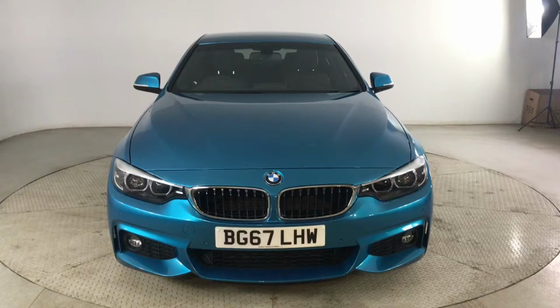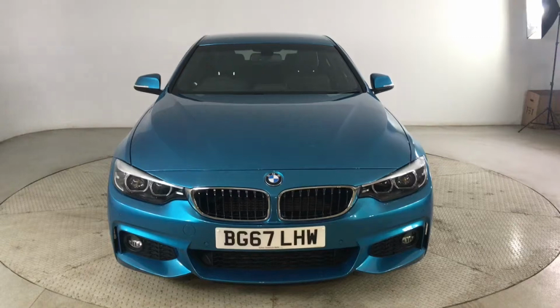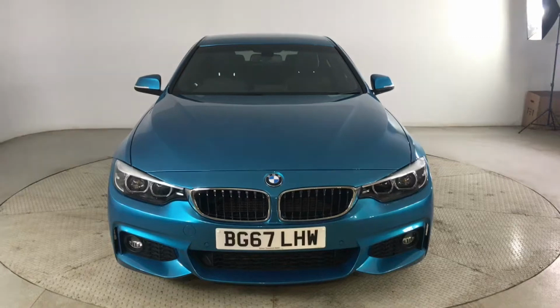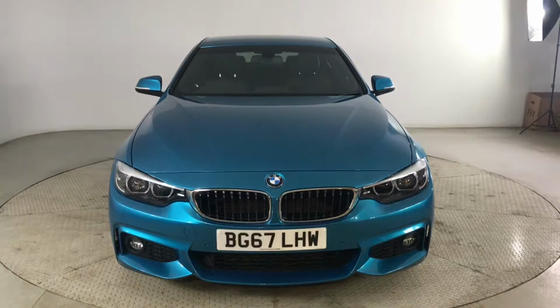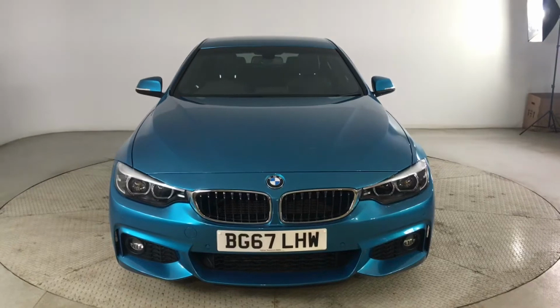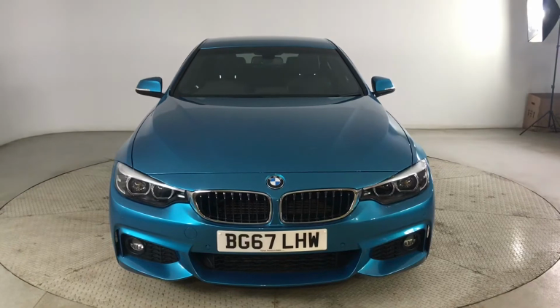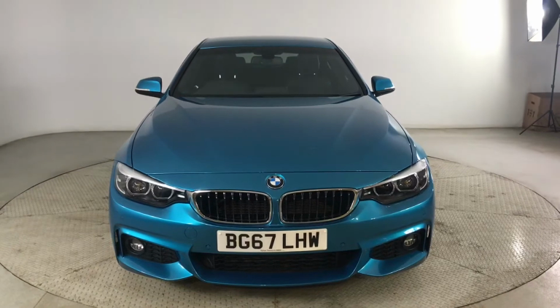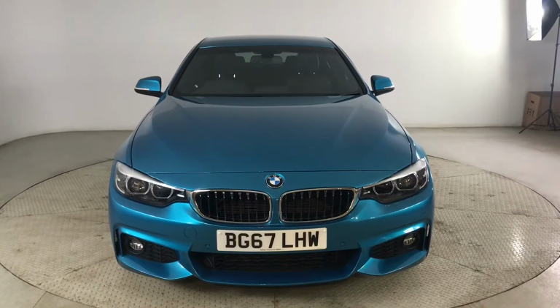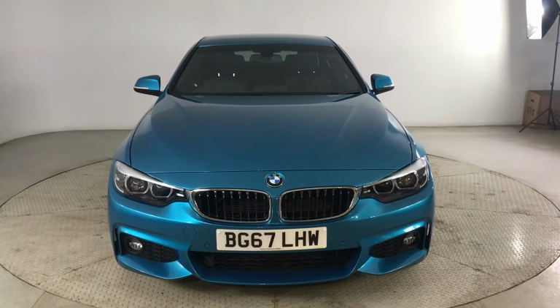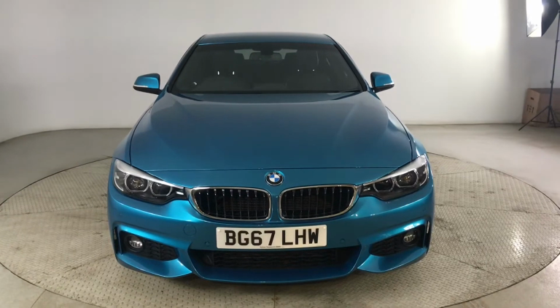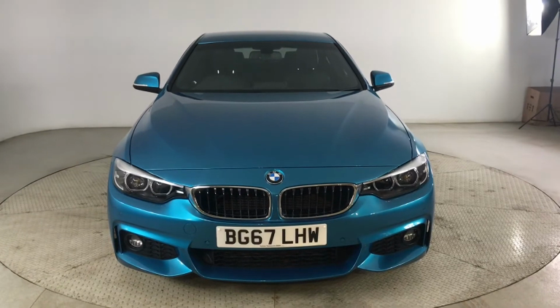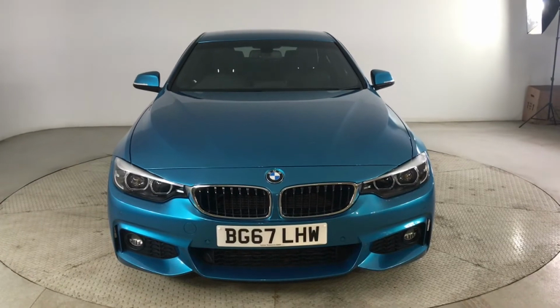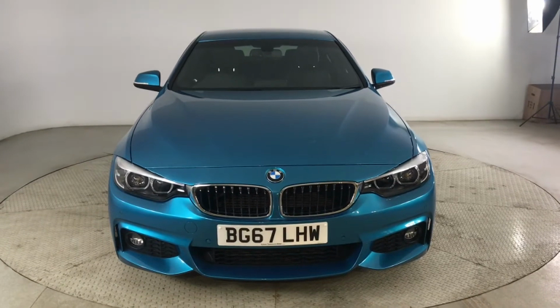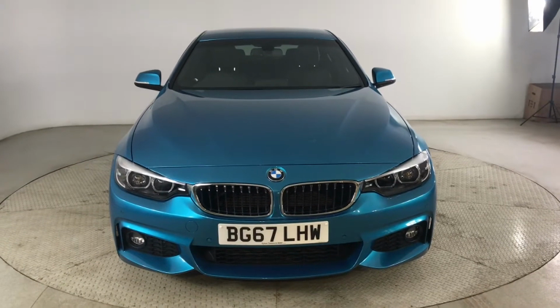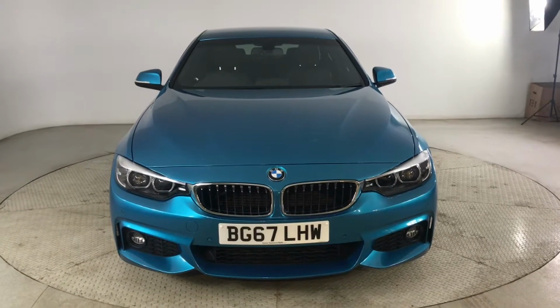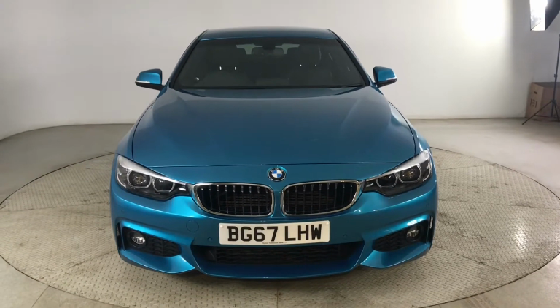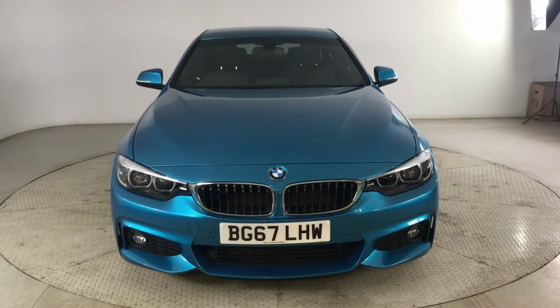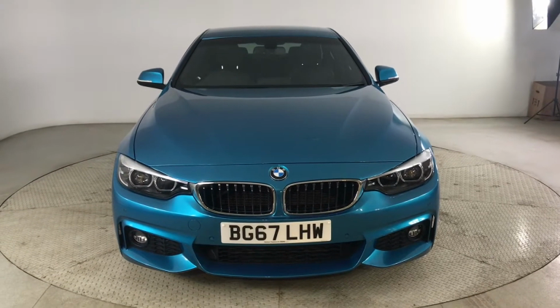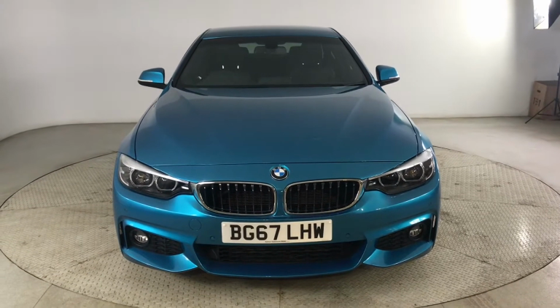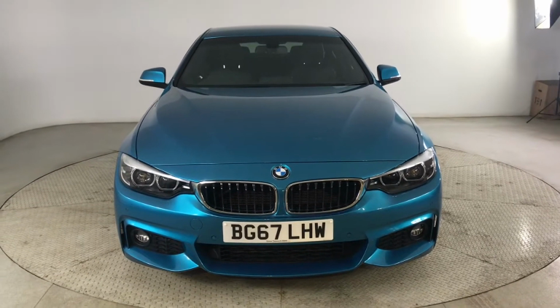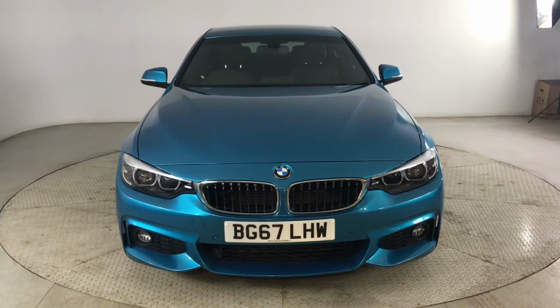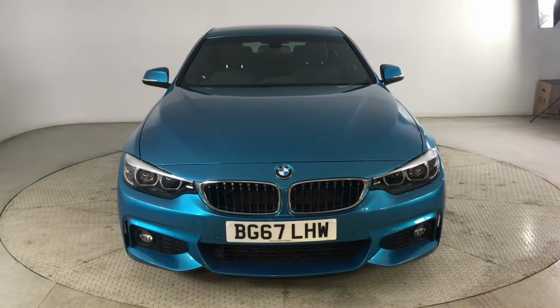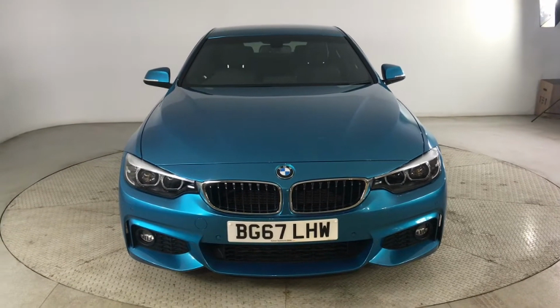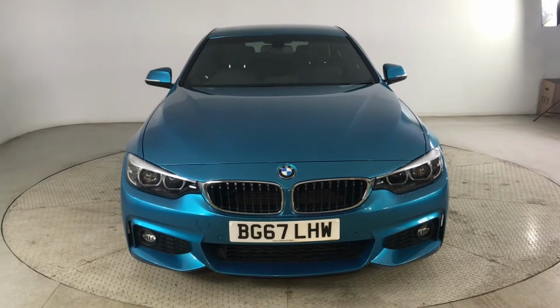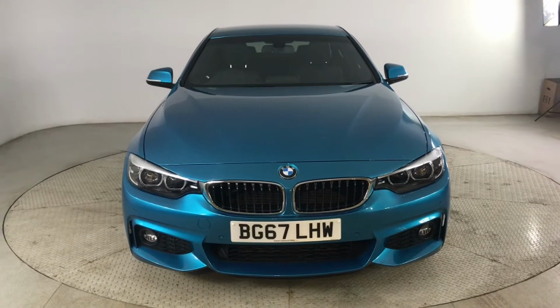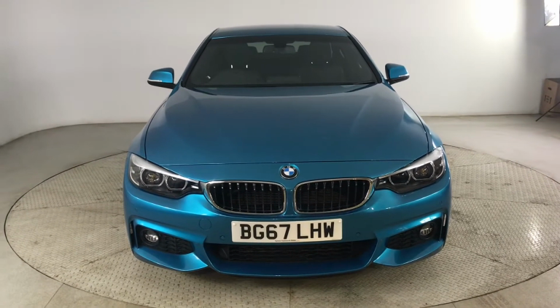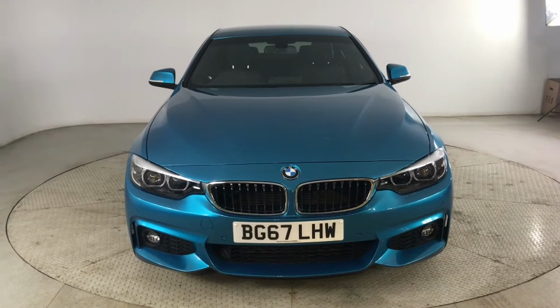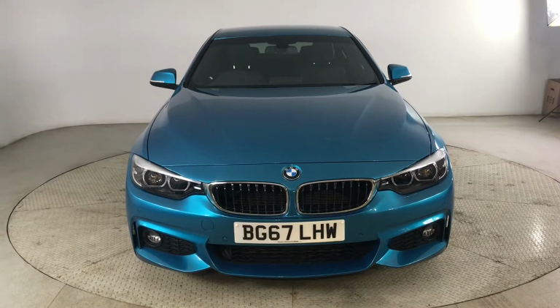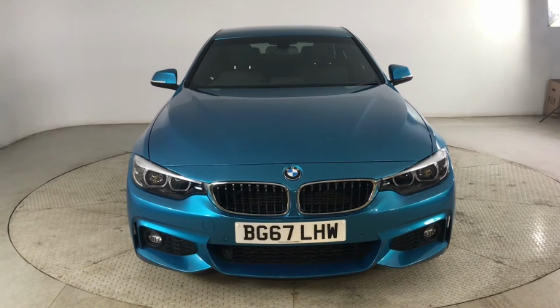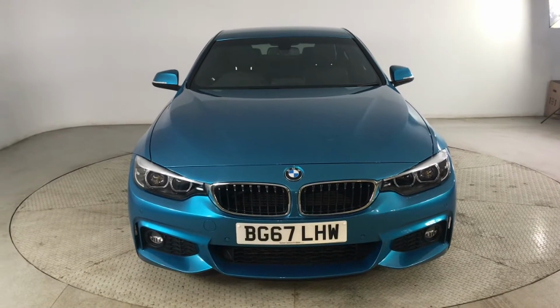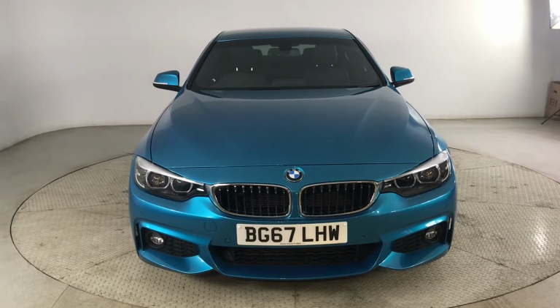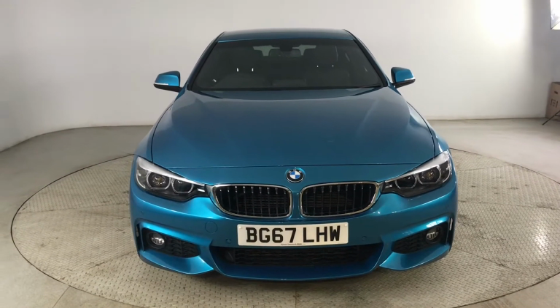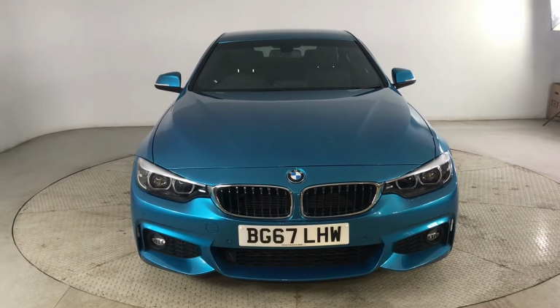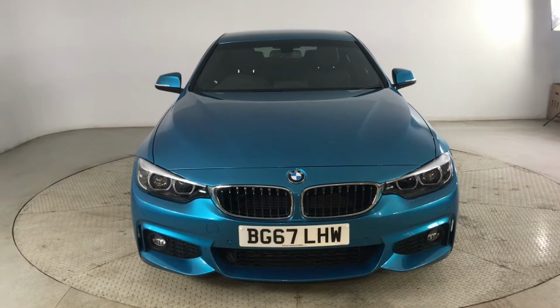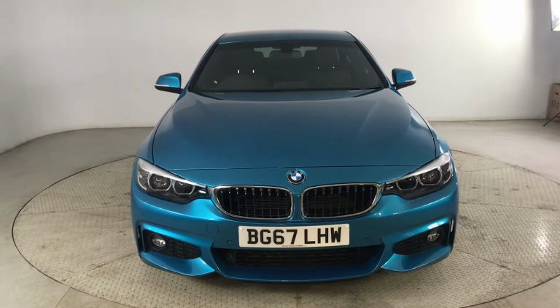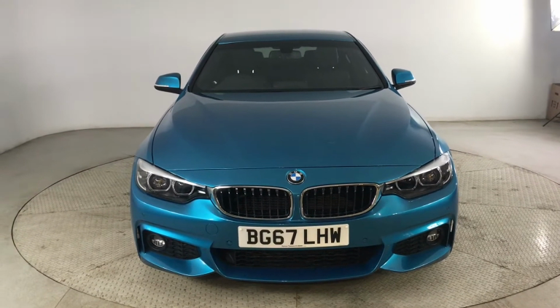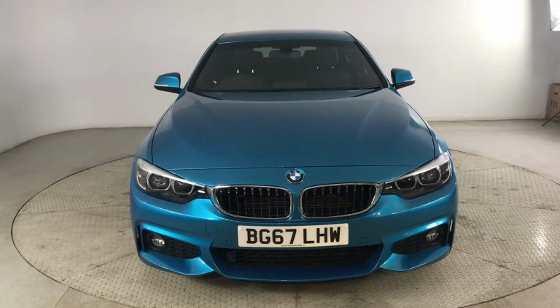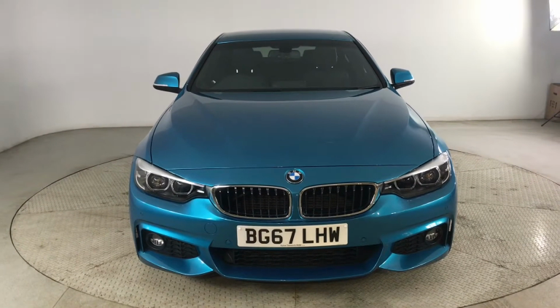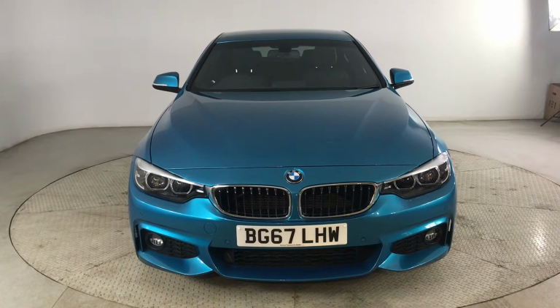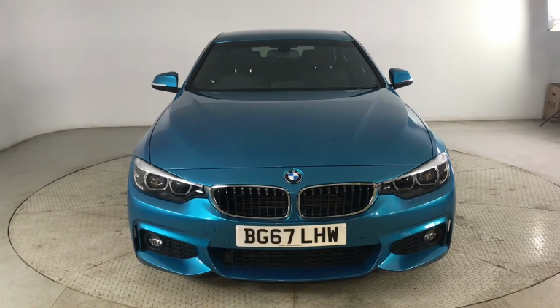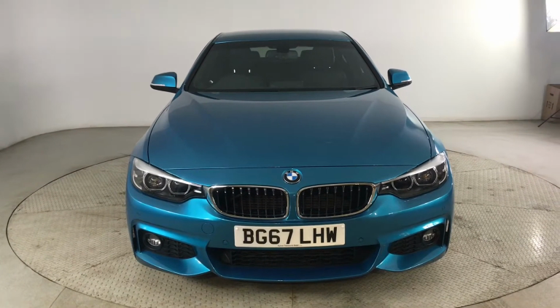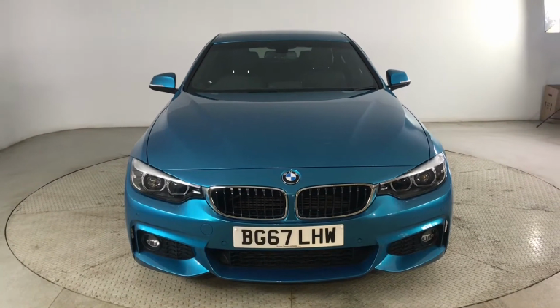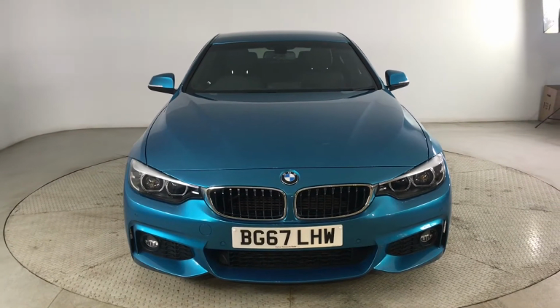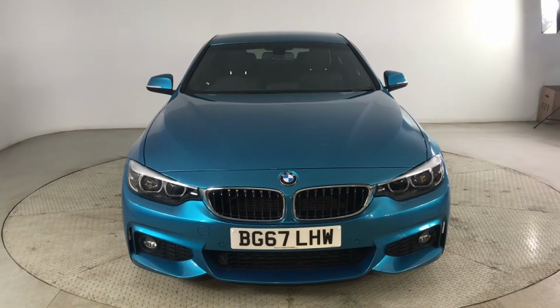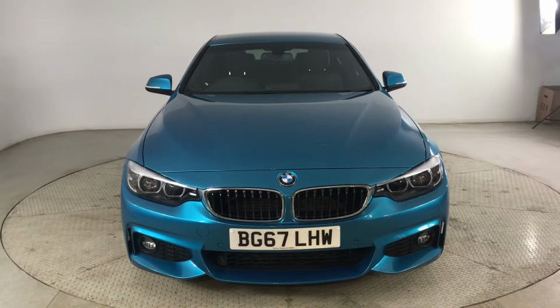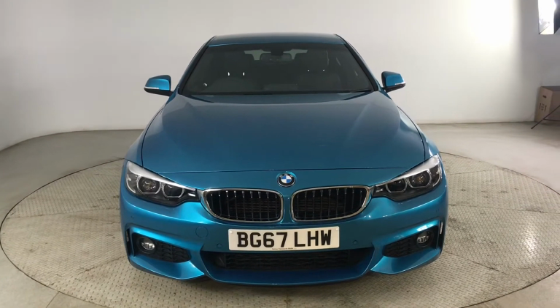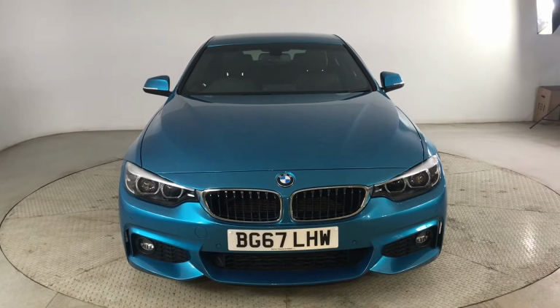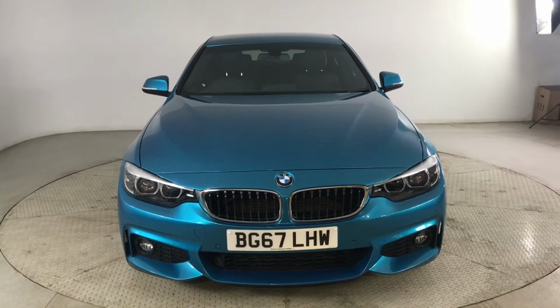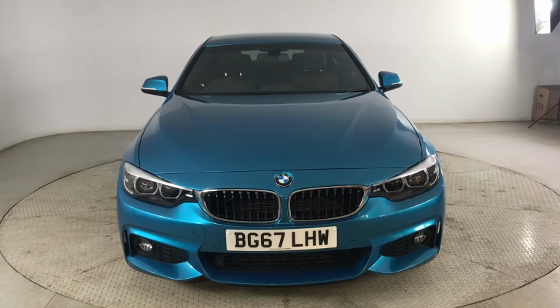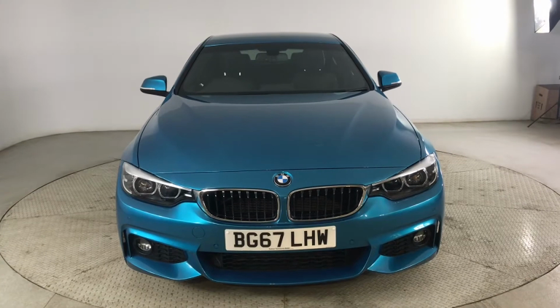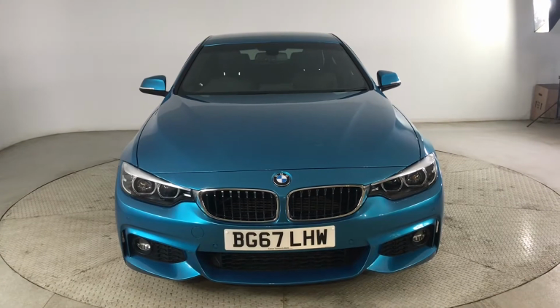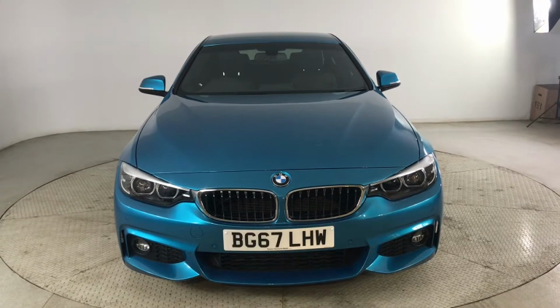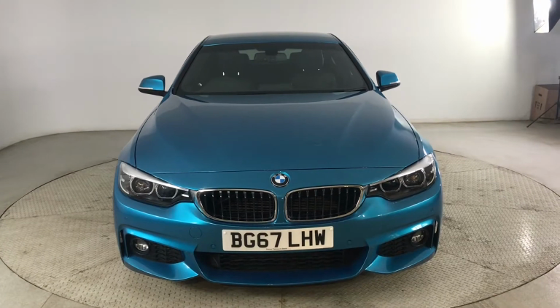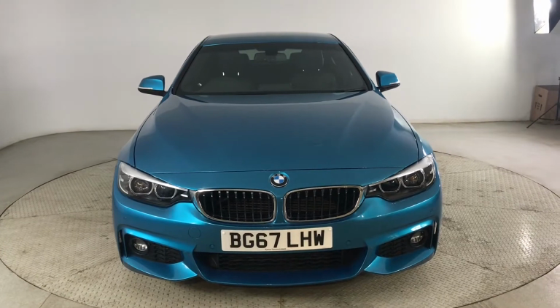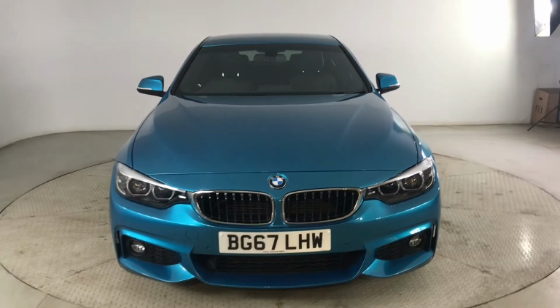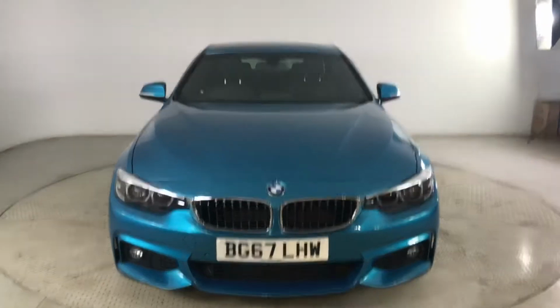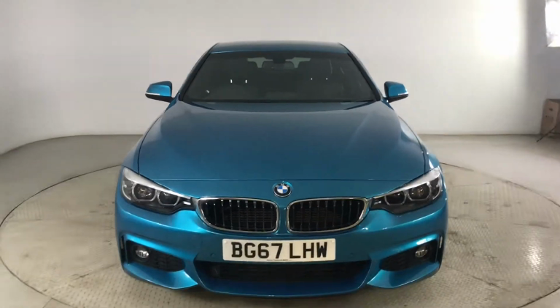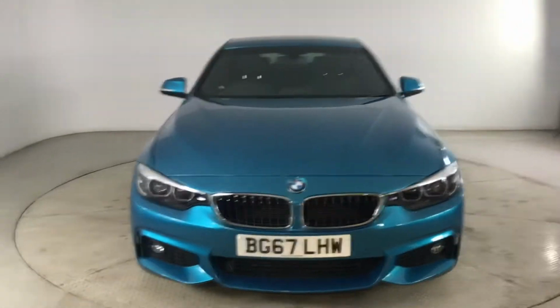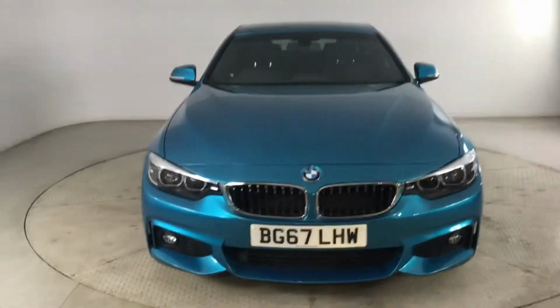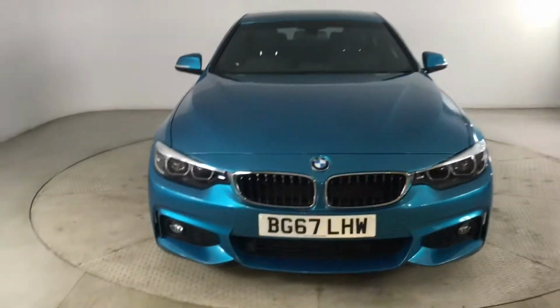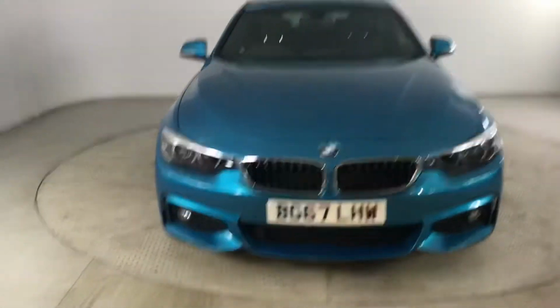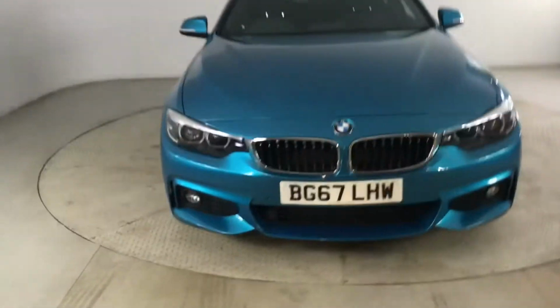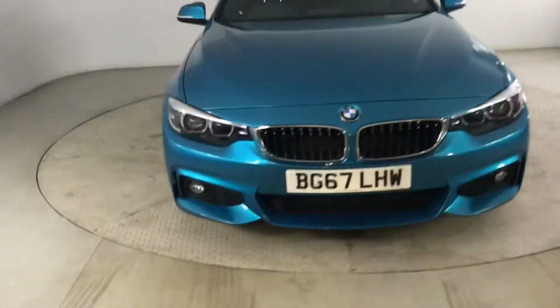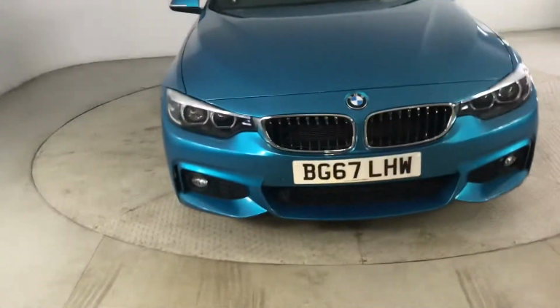Hello and welcome to HPL Motors in Preston. Here we've got this BMW 4 Series in this absolutely stunning blue colour.